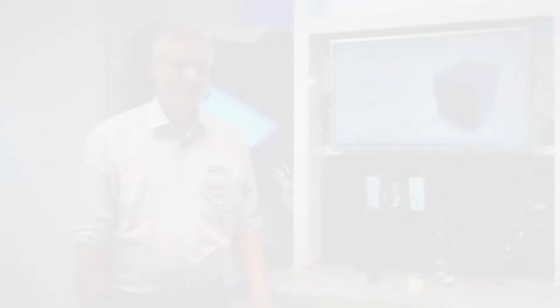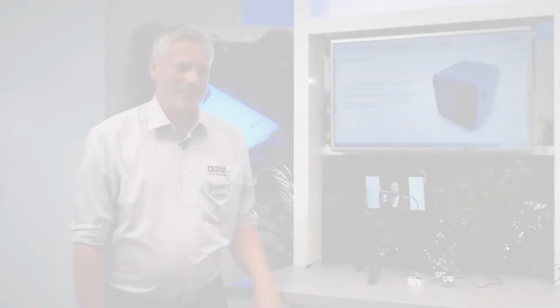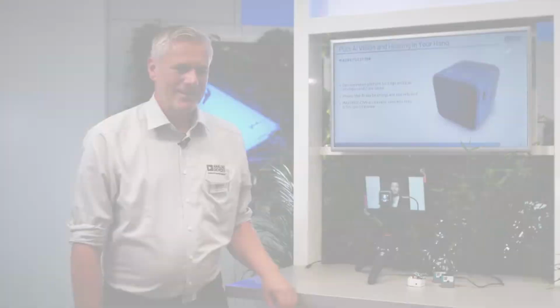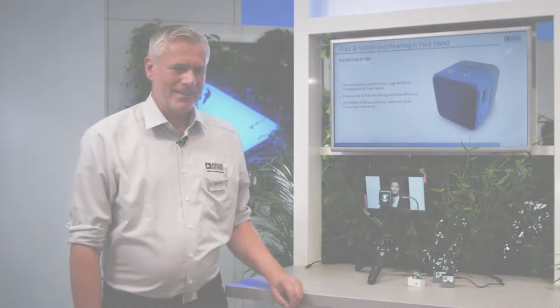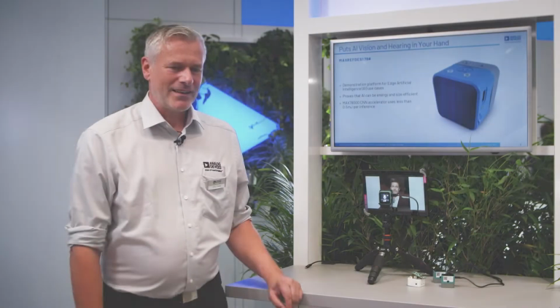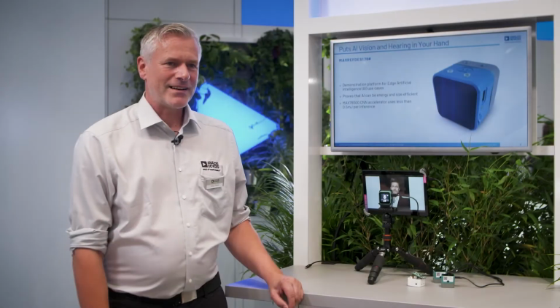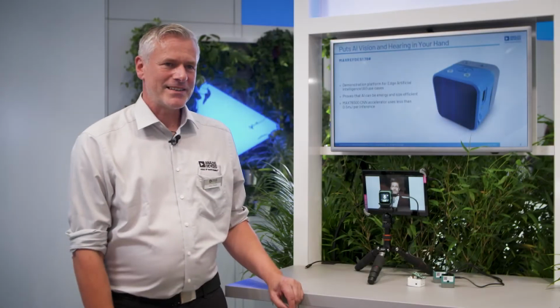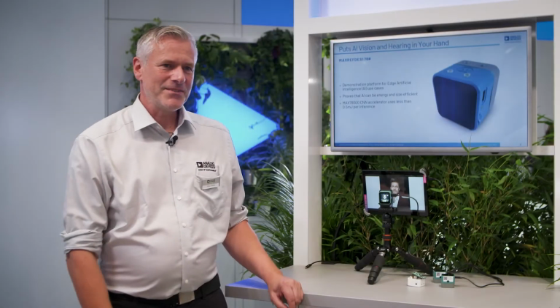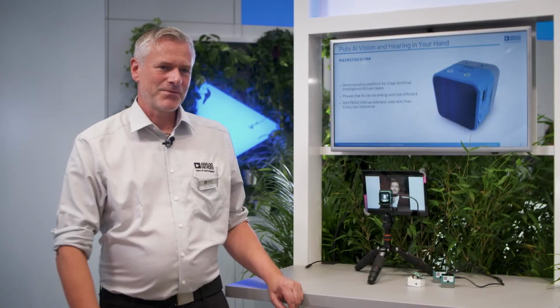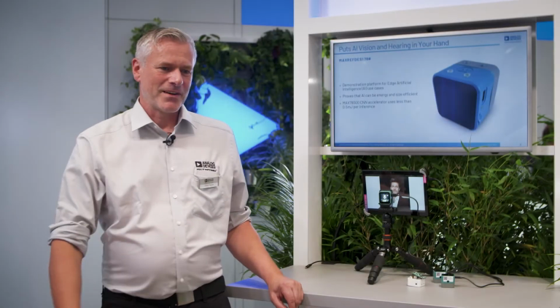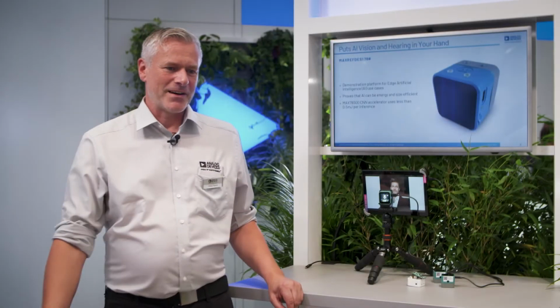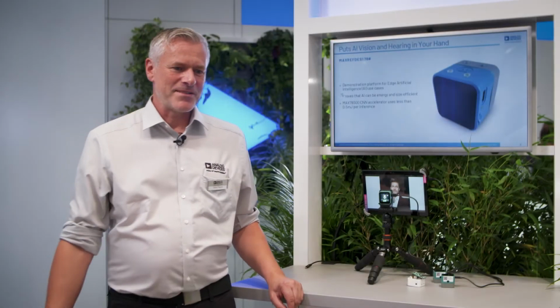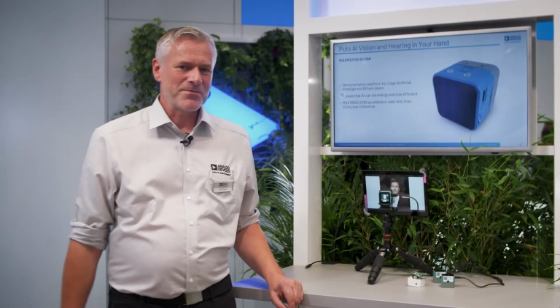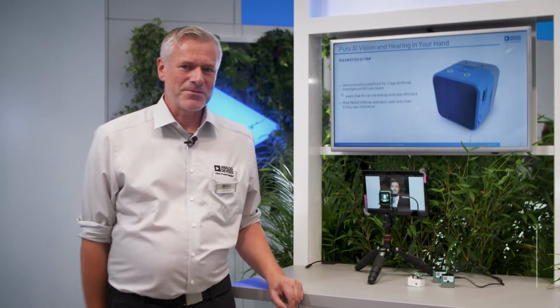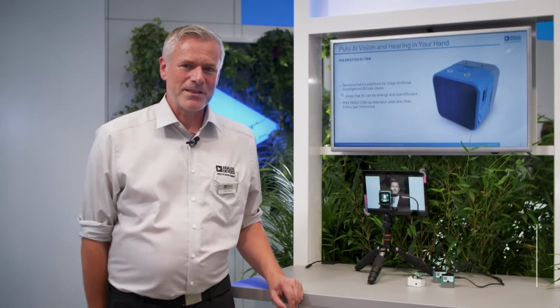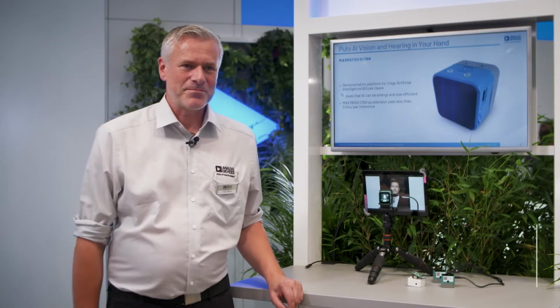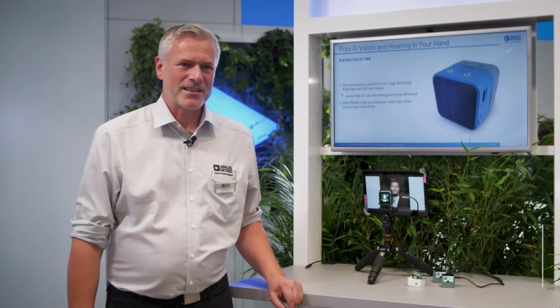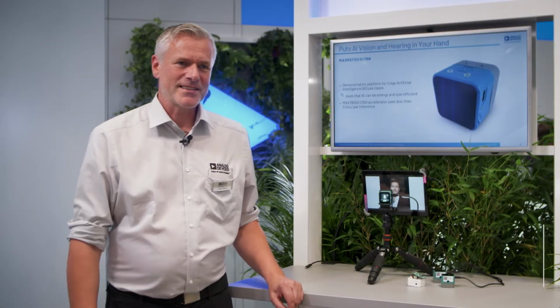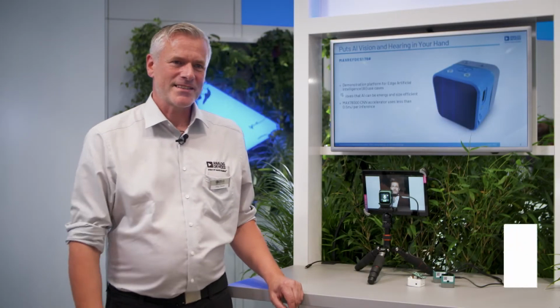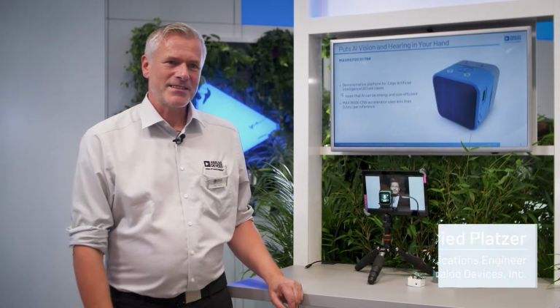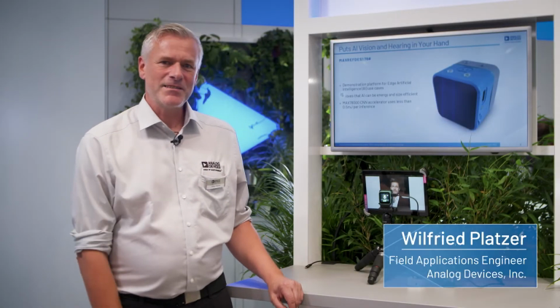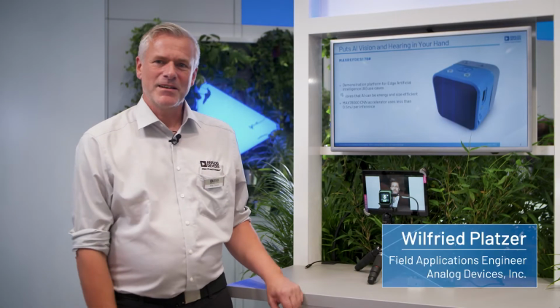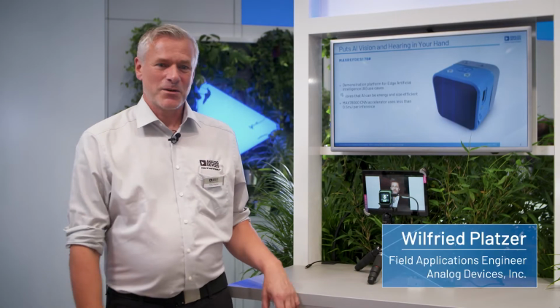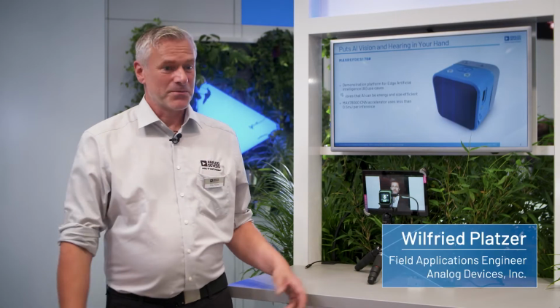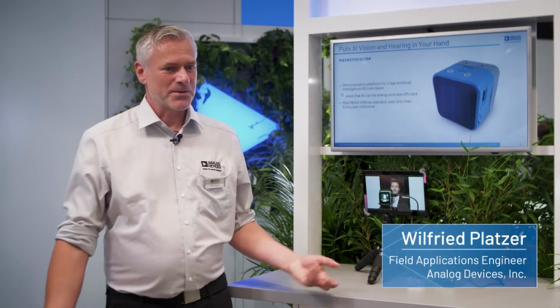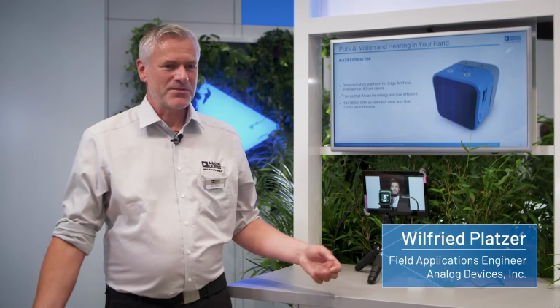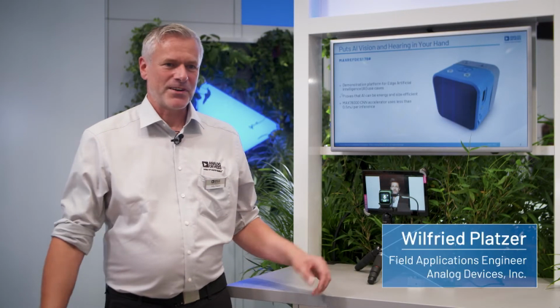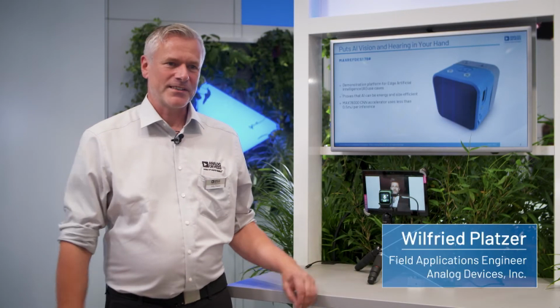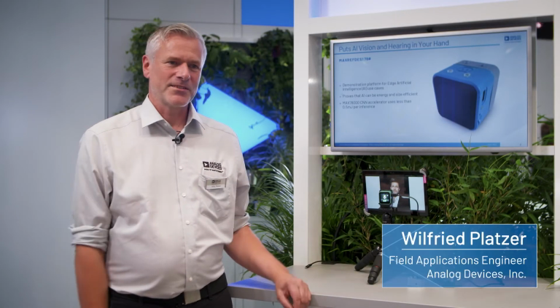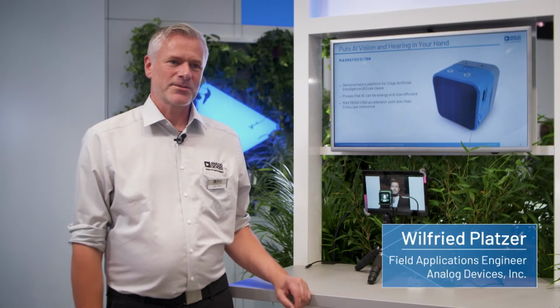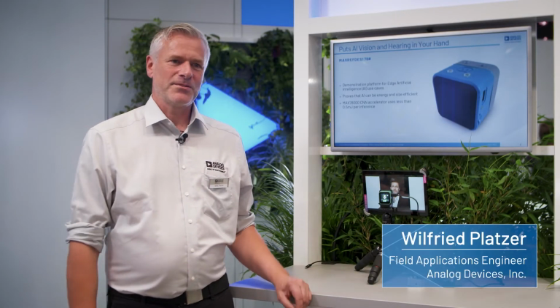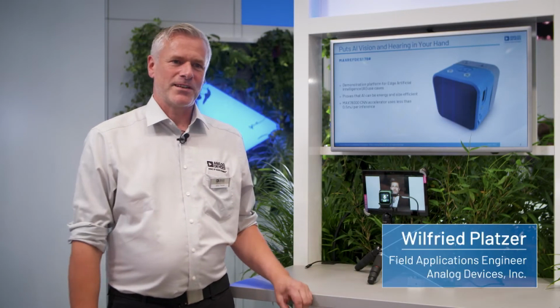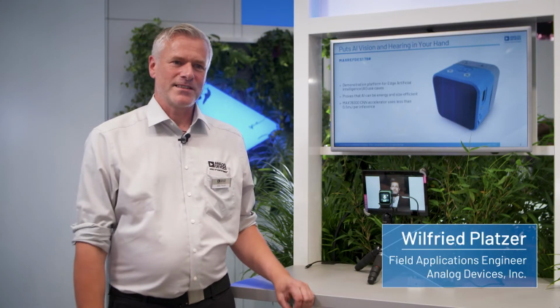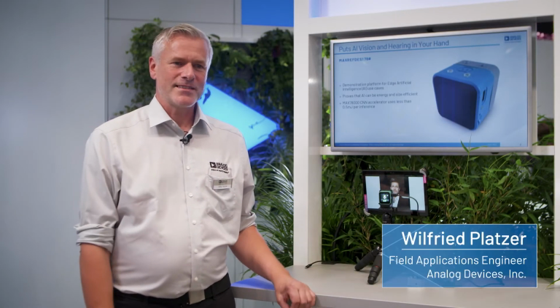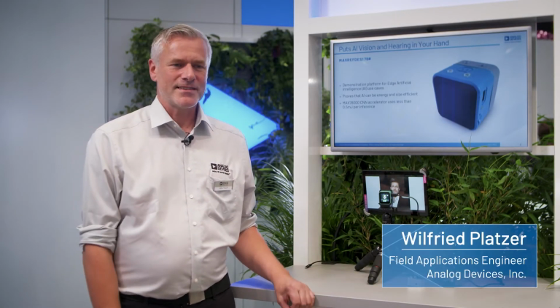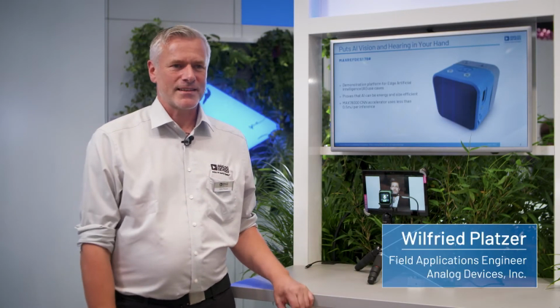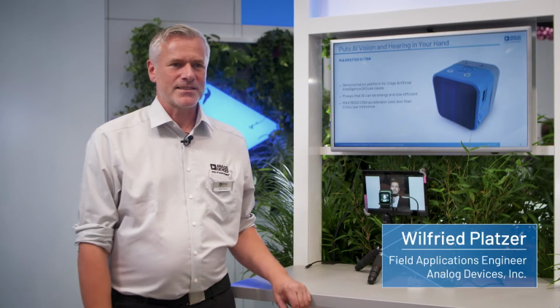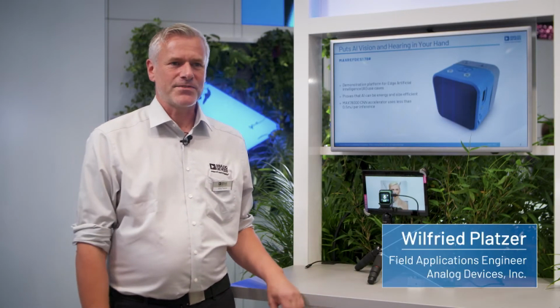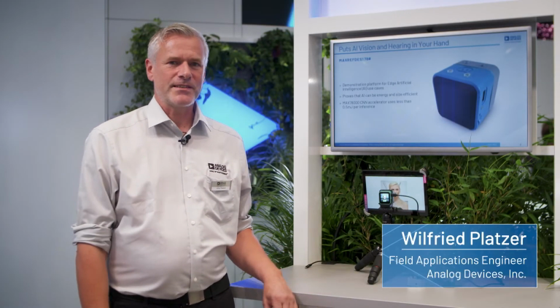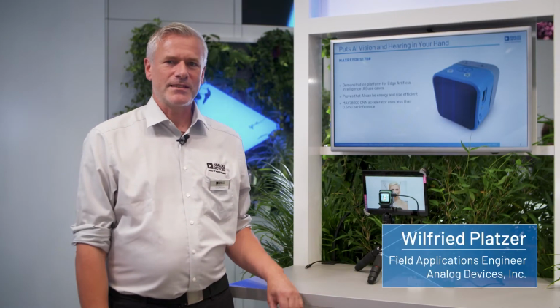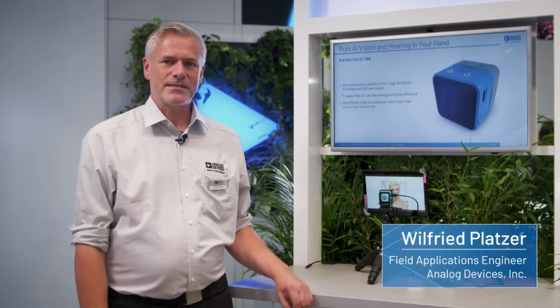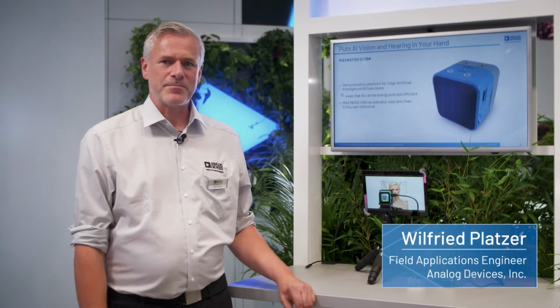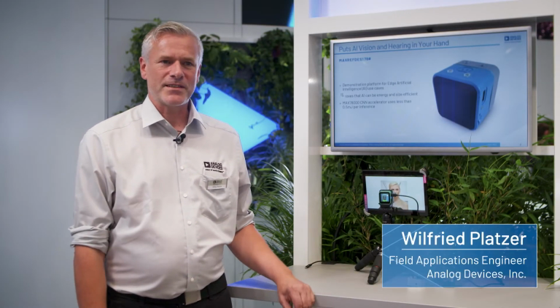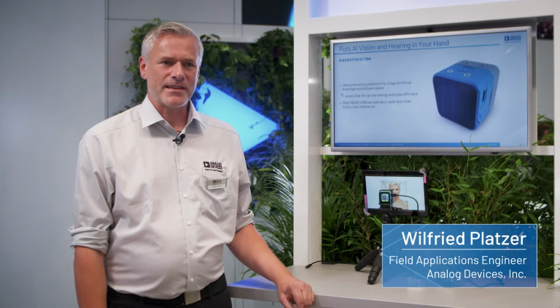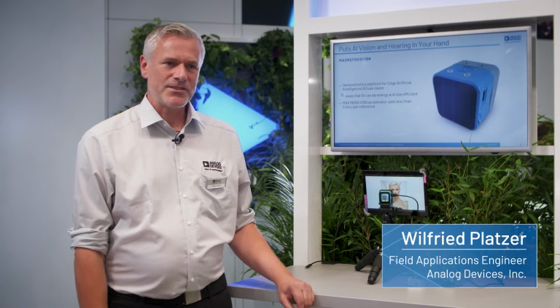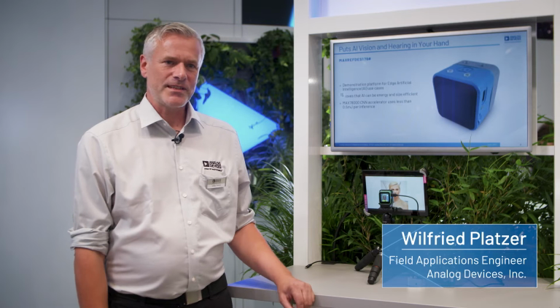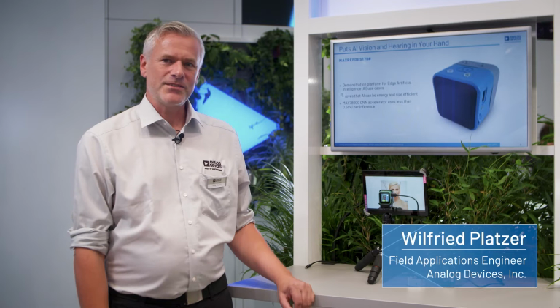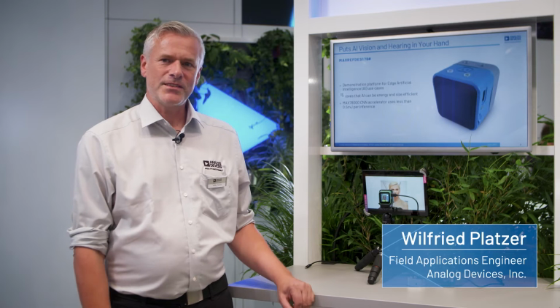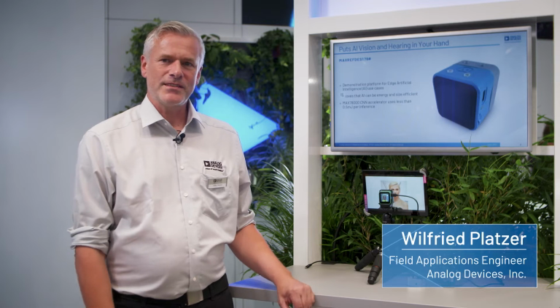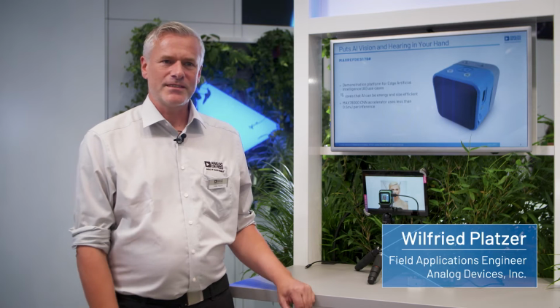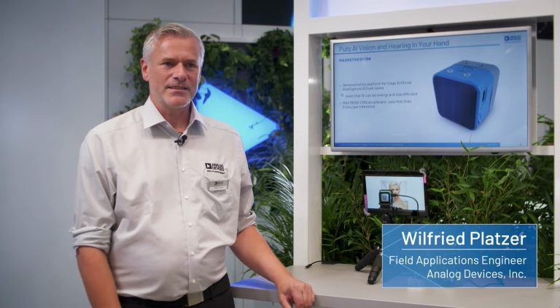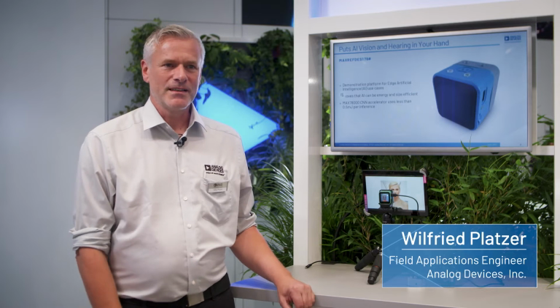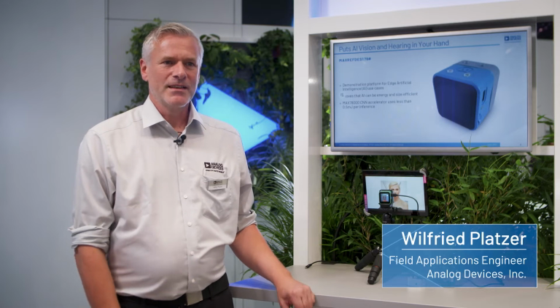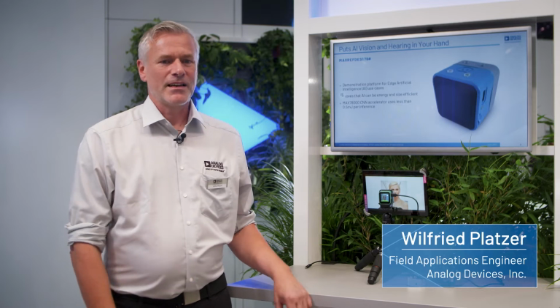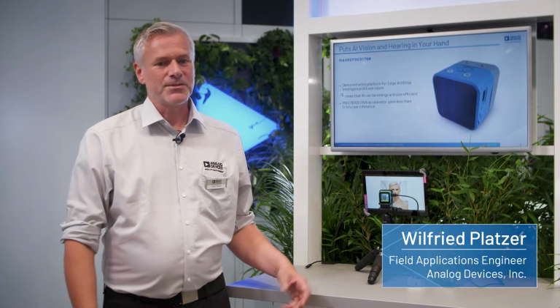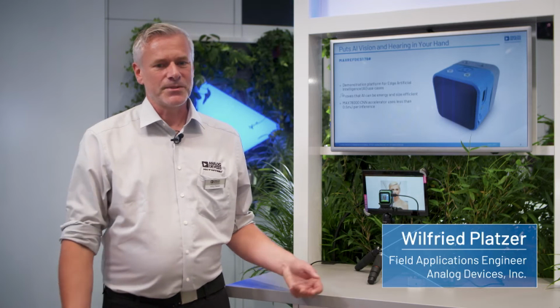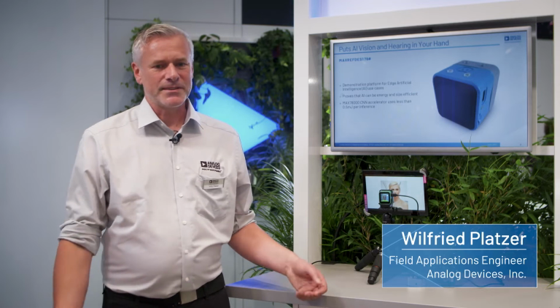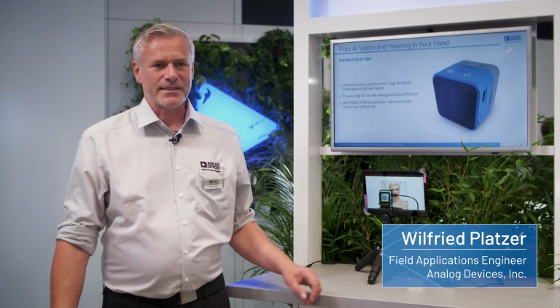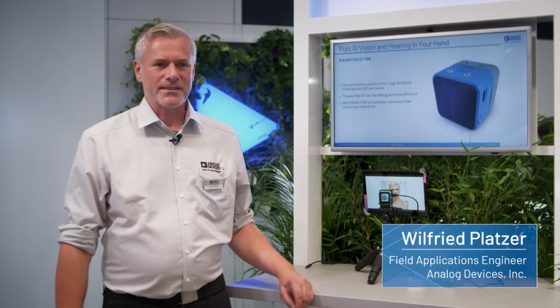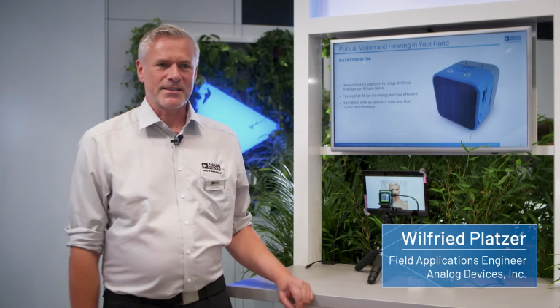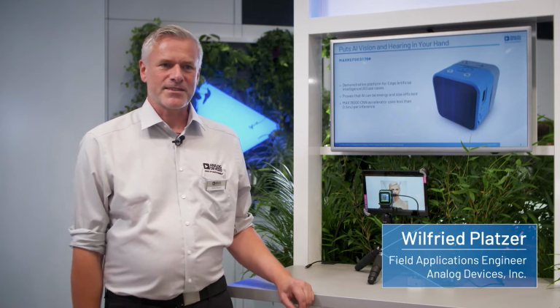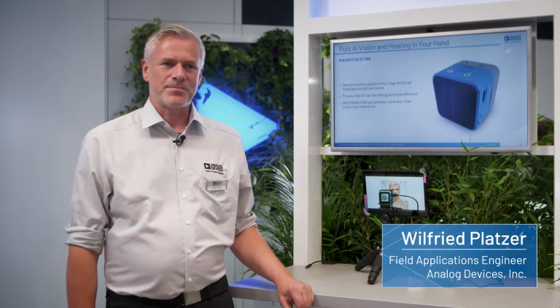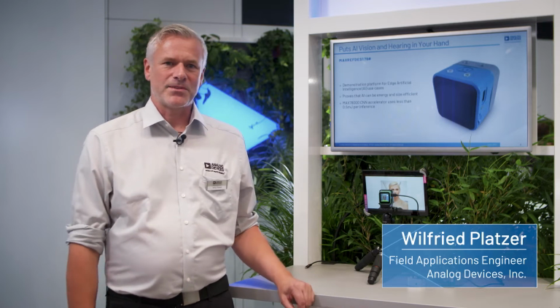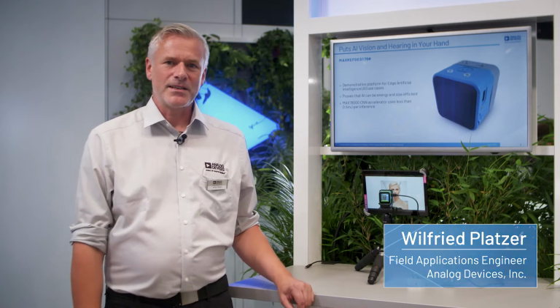Hi, I'm Willy Platzer, working for Analog Devices as a field application engineer doing technical support.